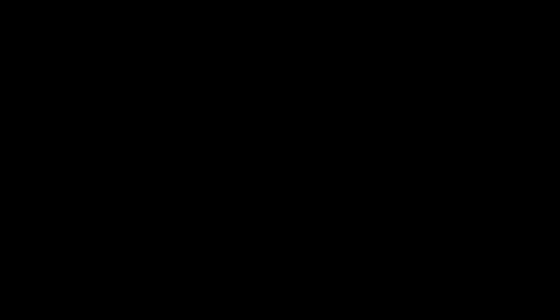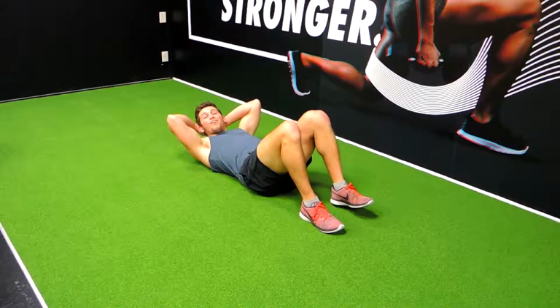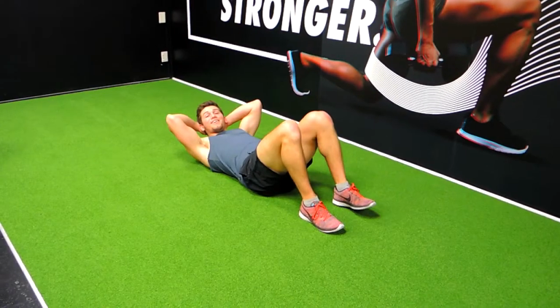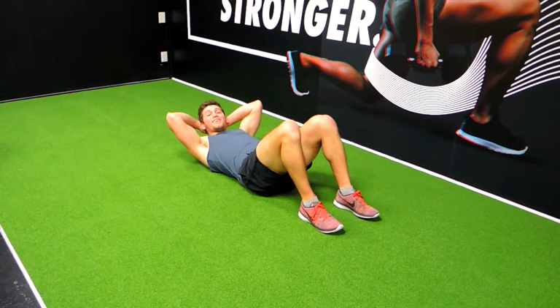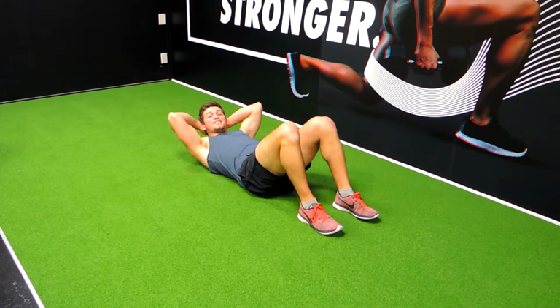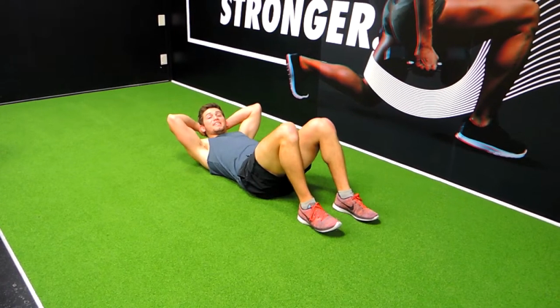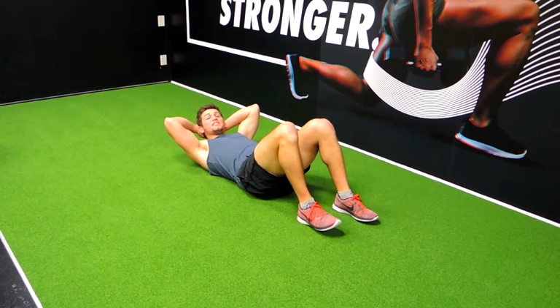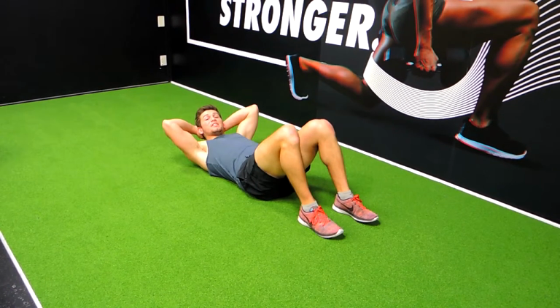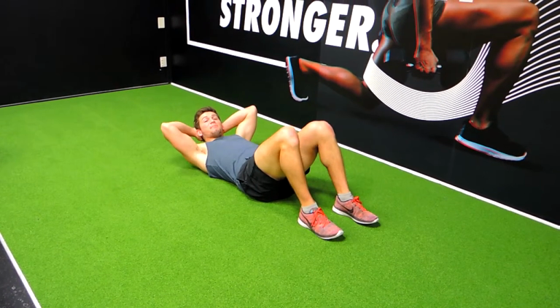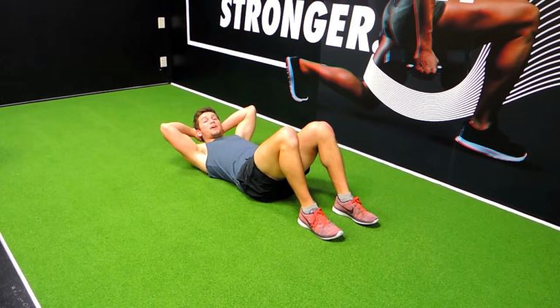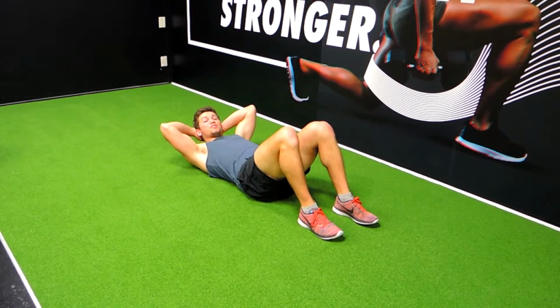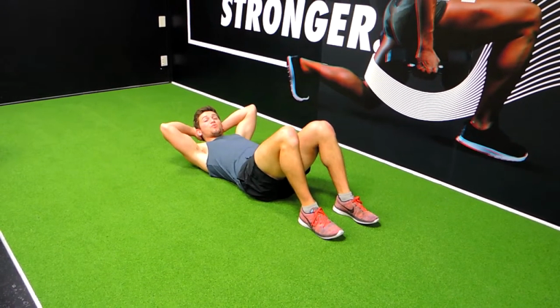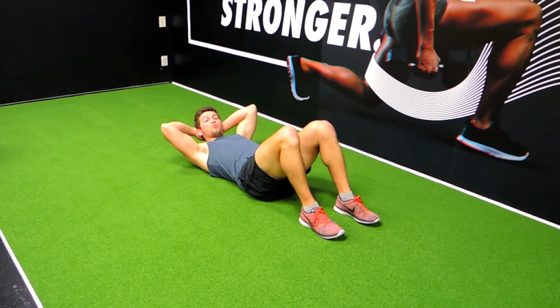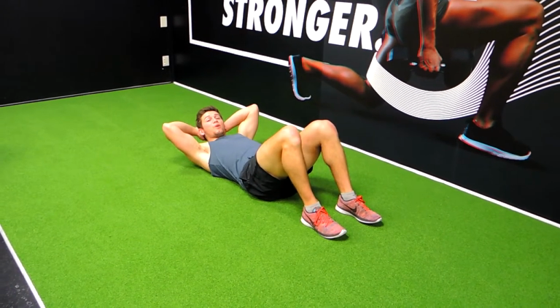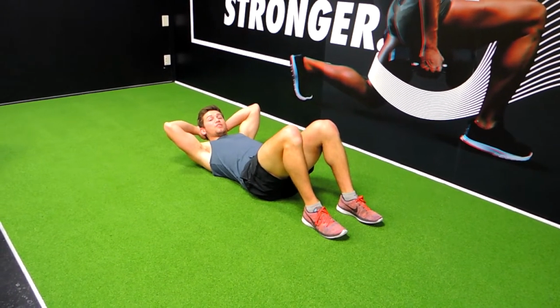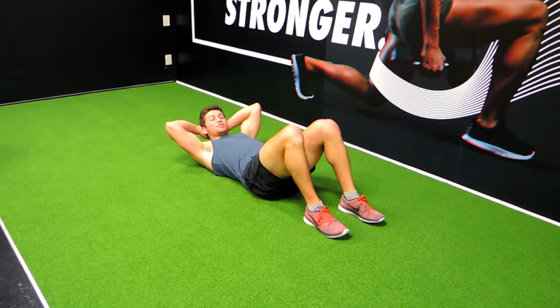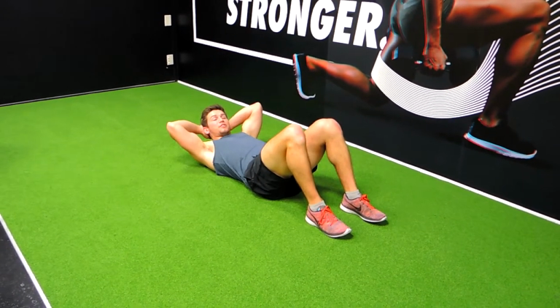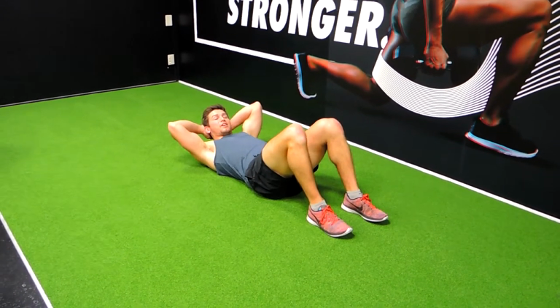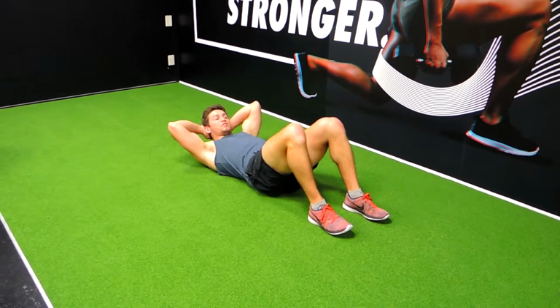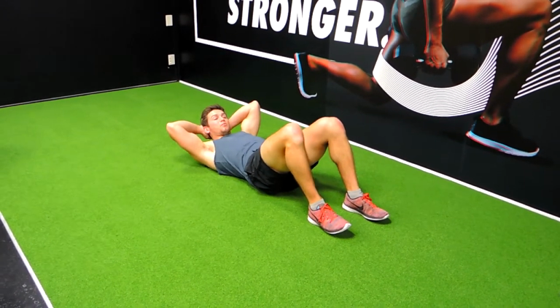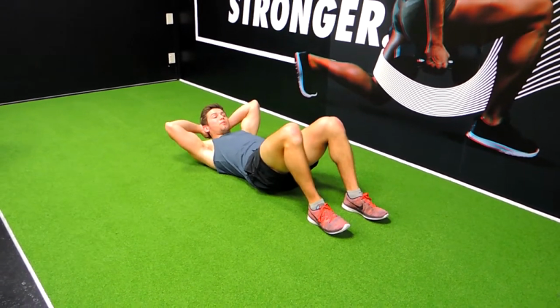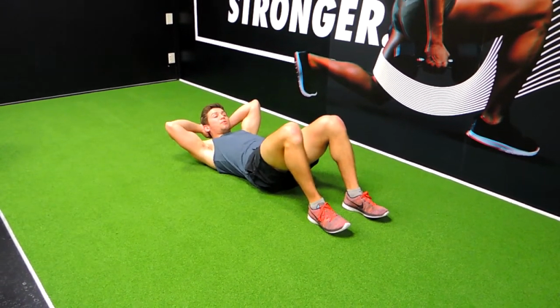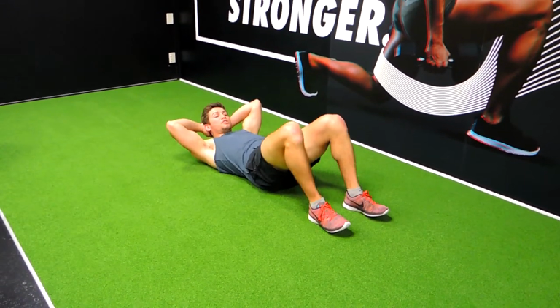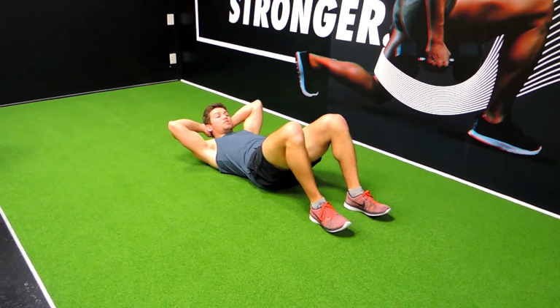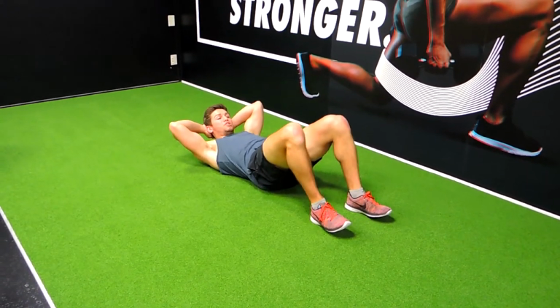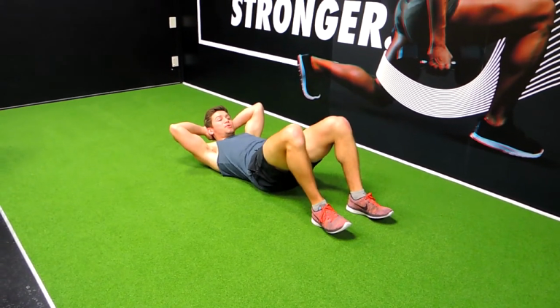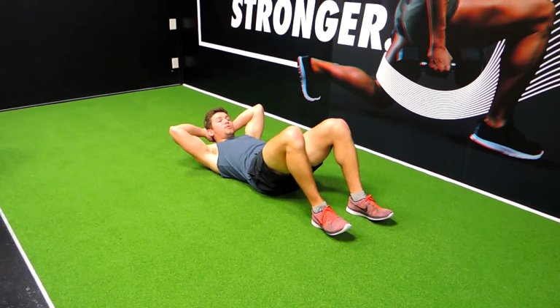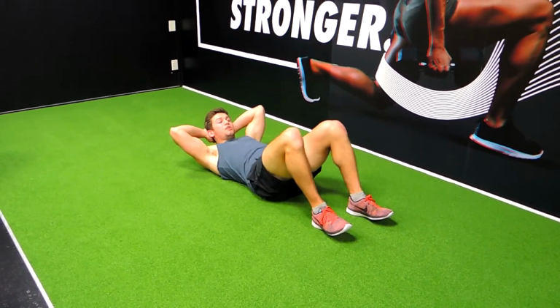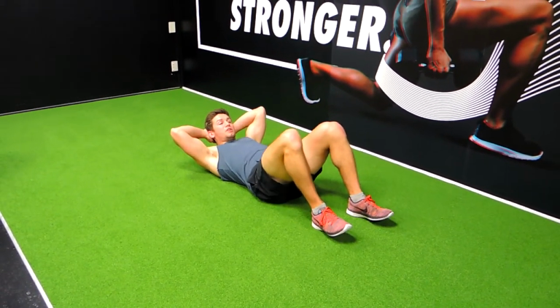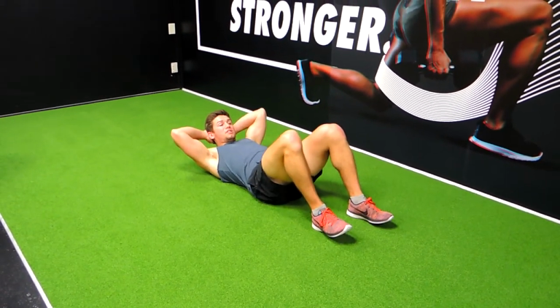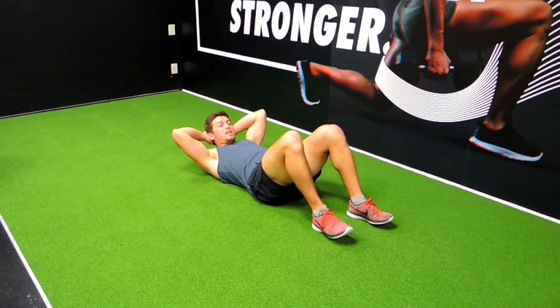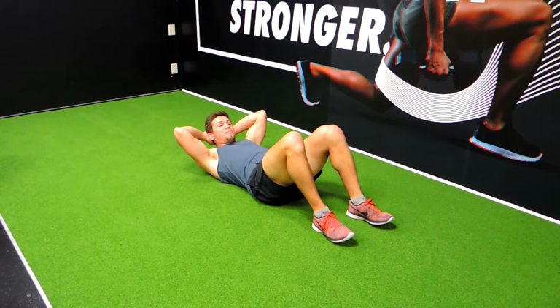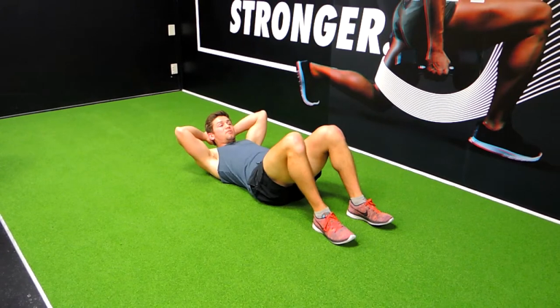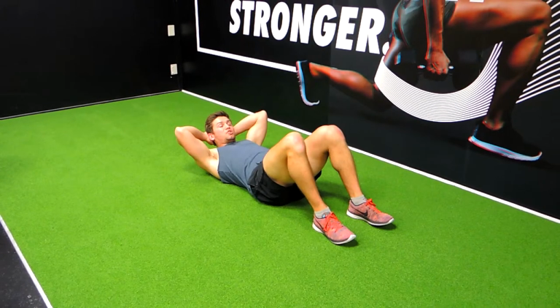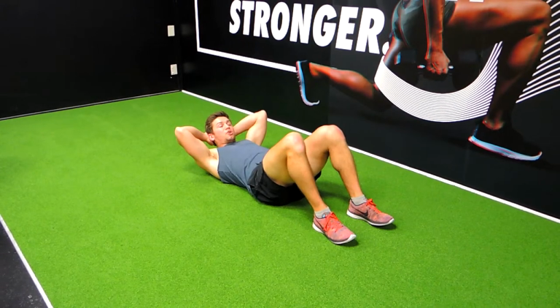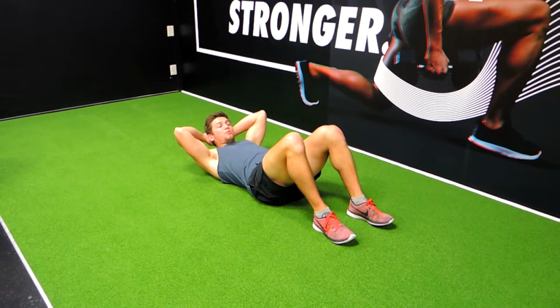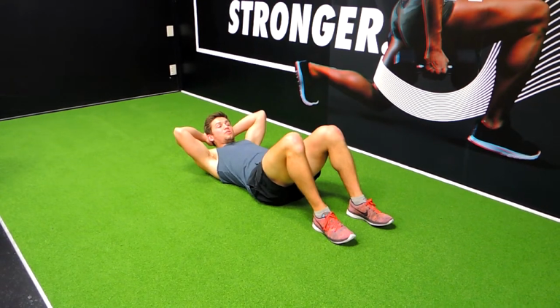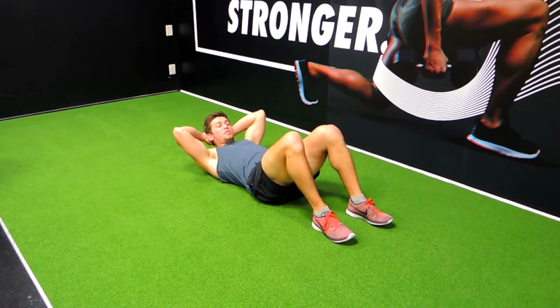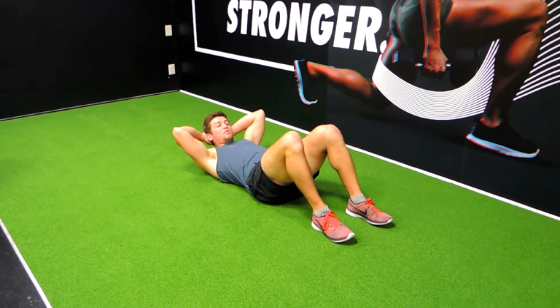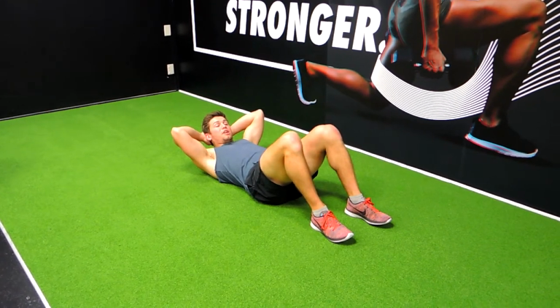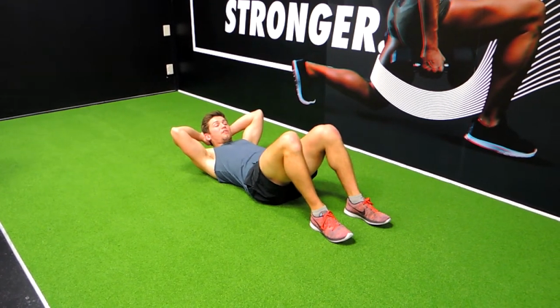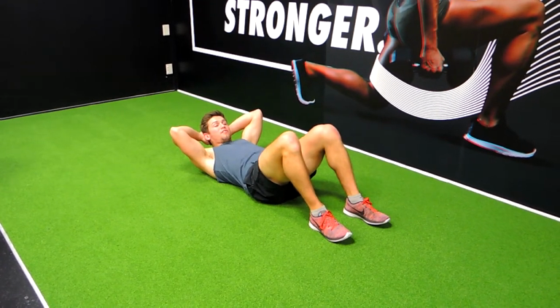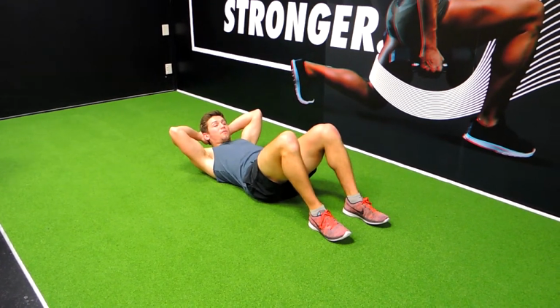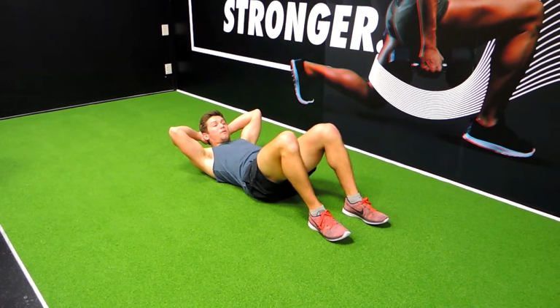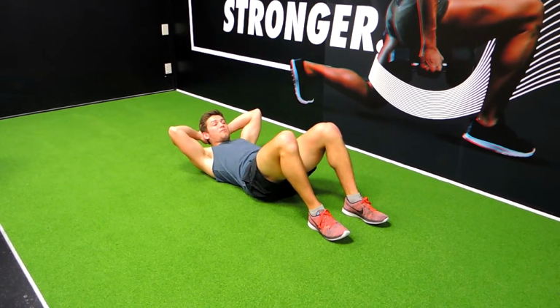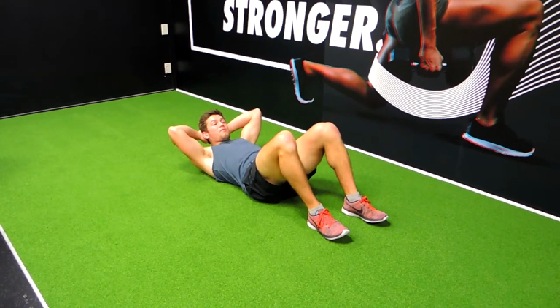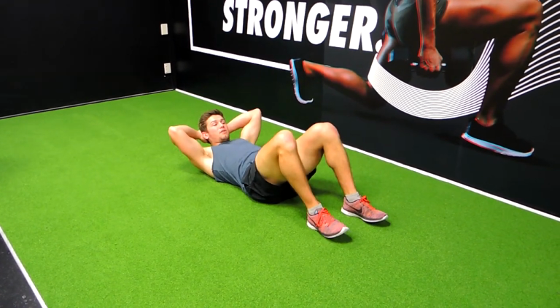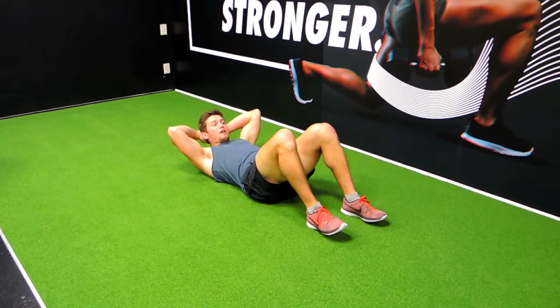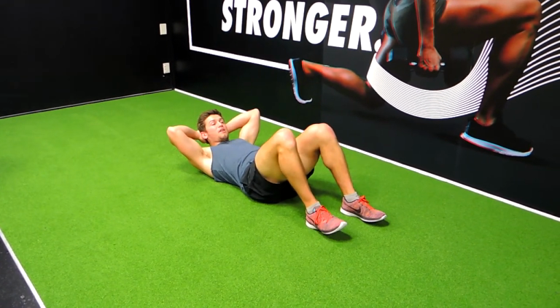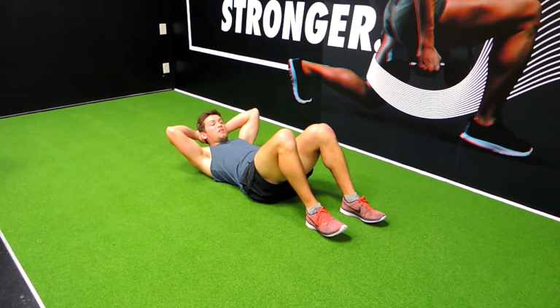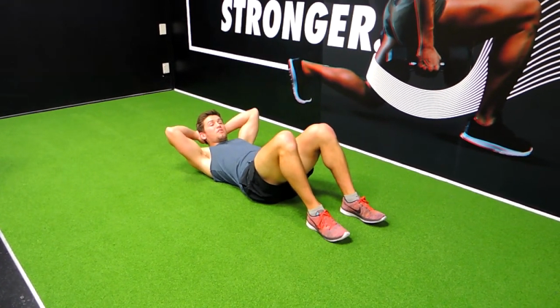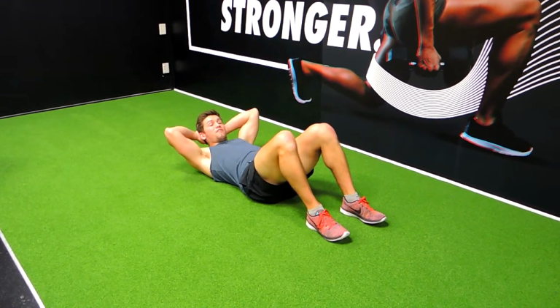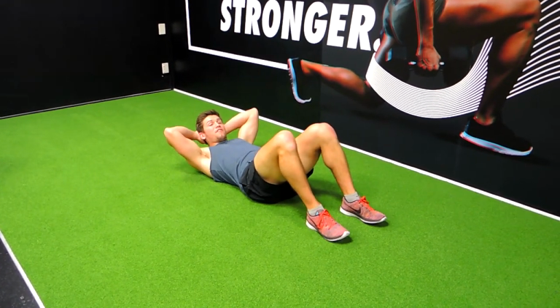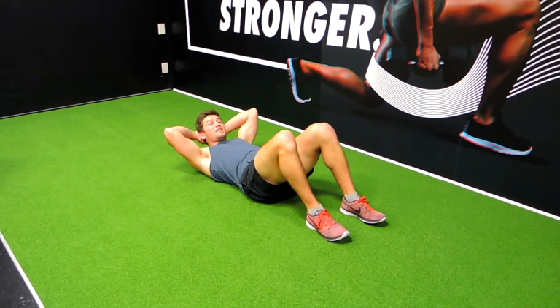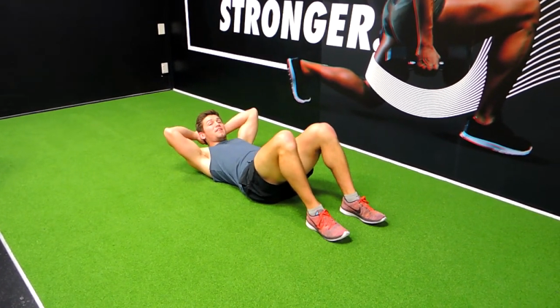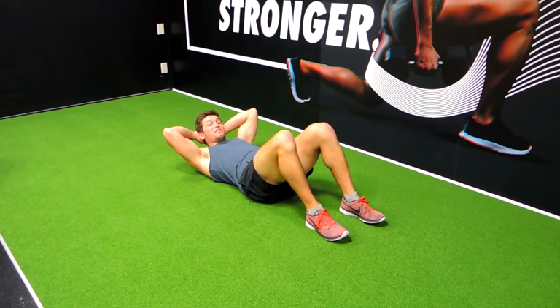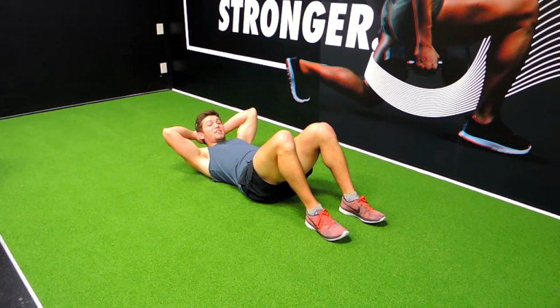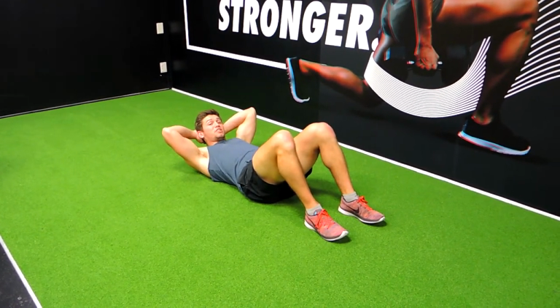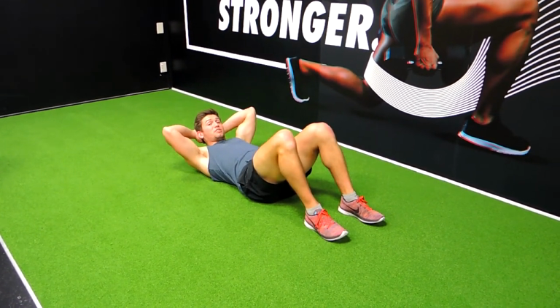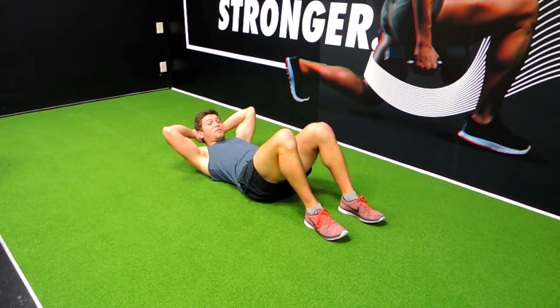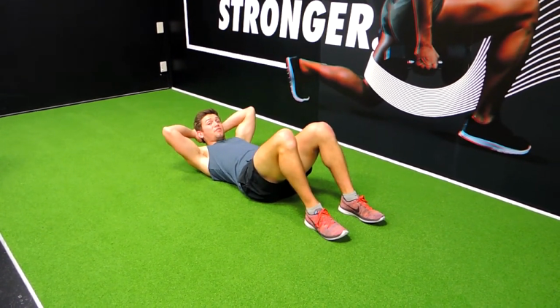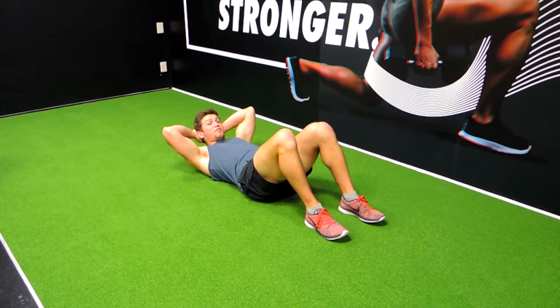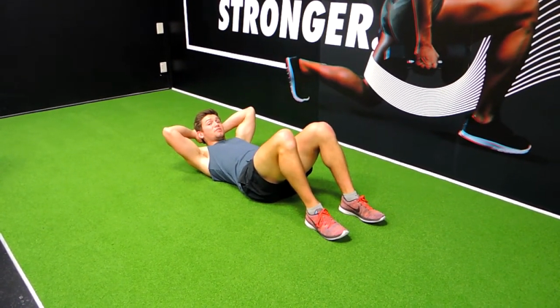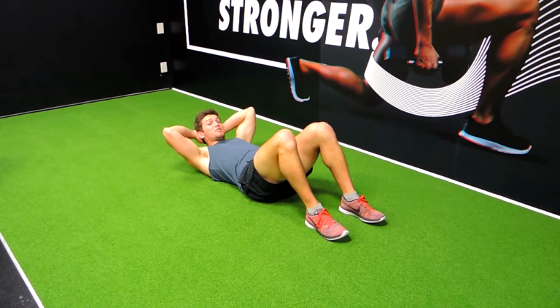Alright guys, these are the bicycle punches. So what I want you to do is keep your shoulders and your head off the ground. Your feet never touch the ground on this.